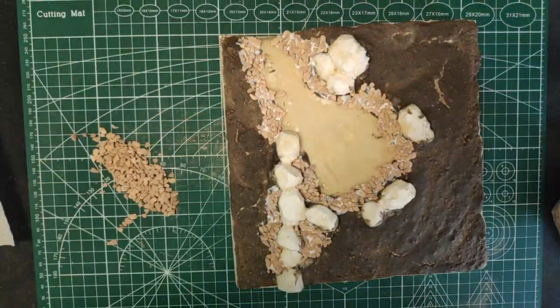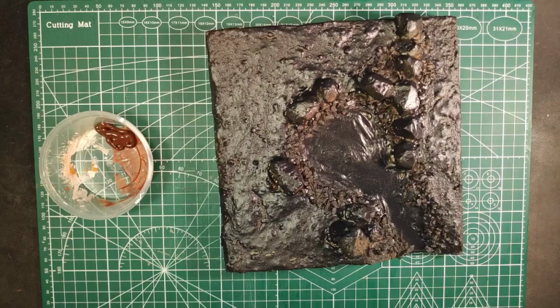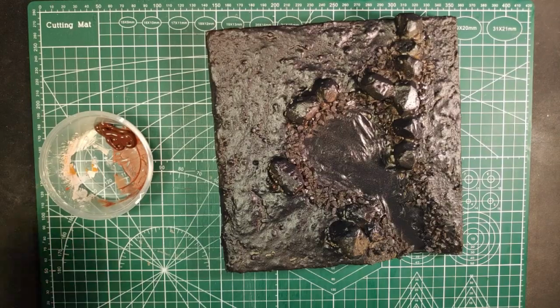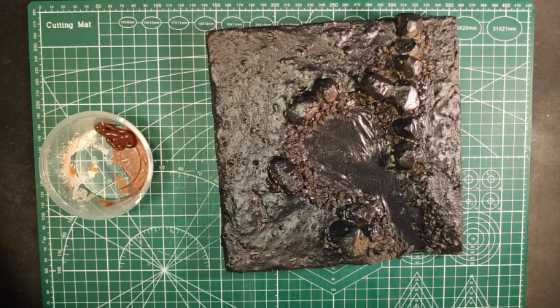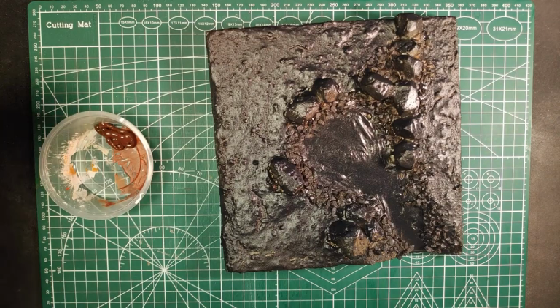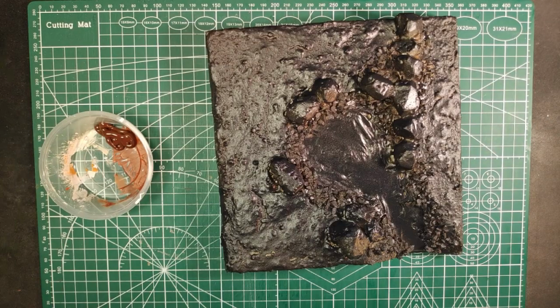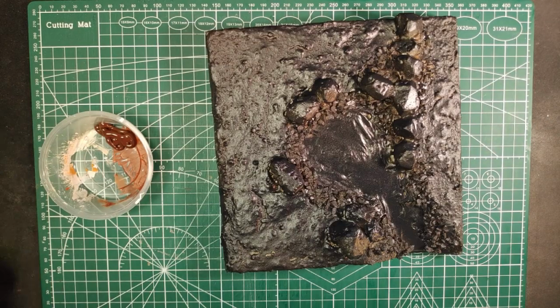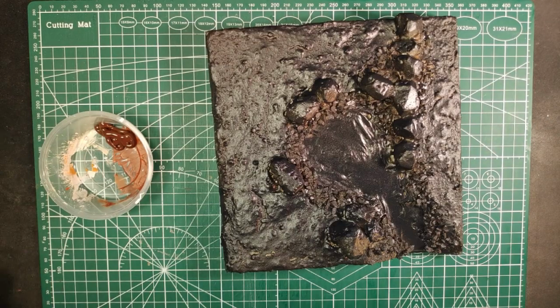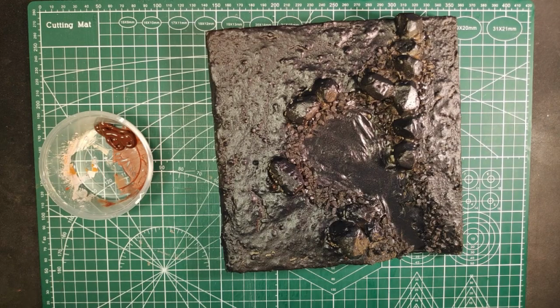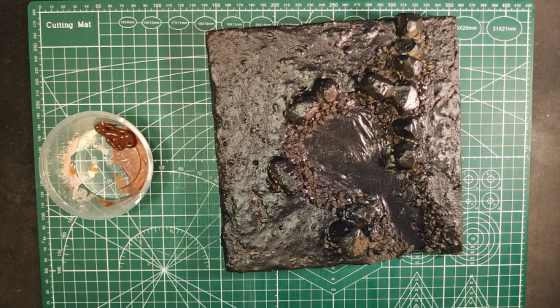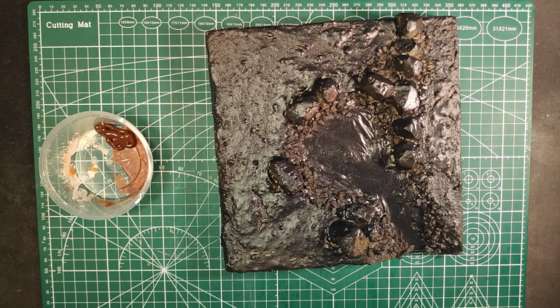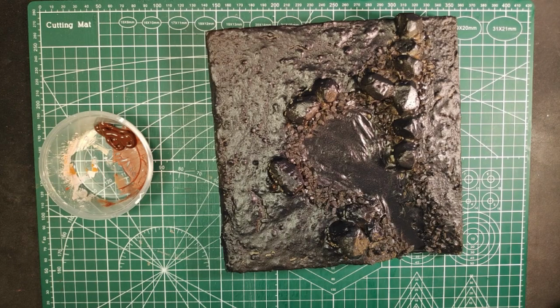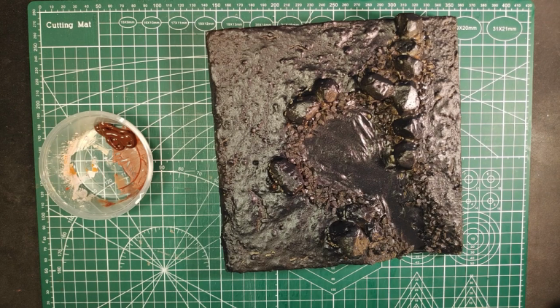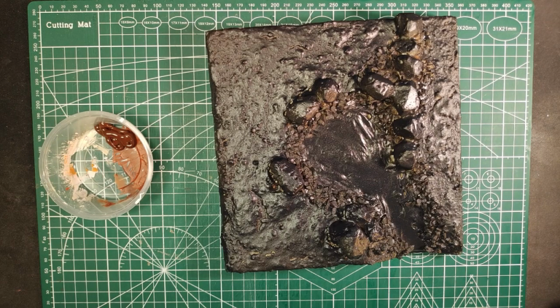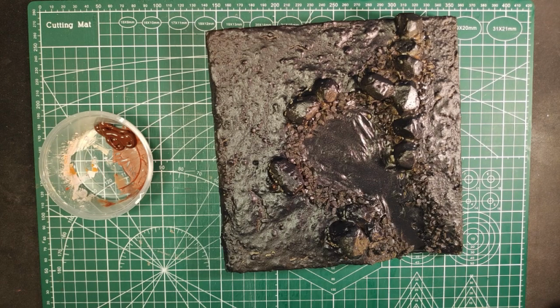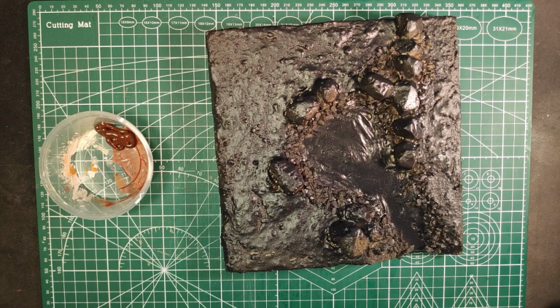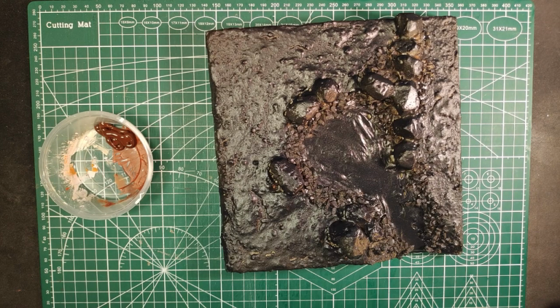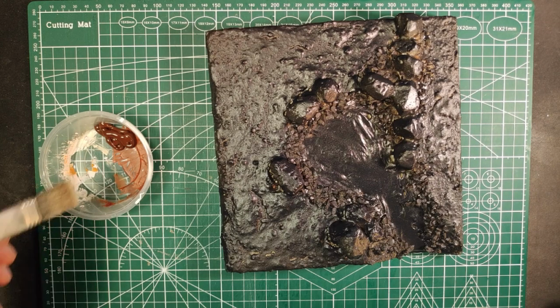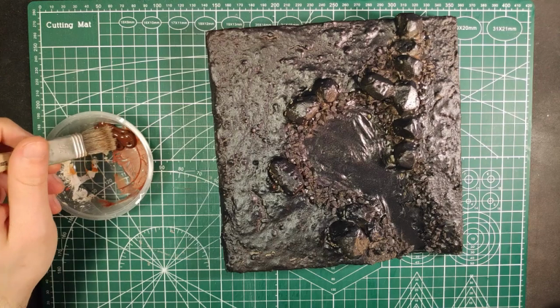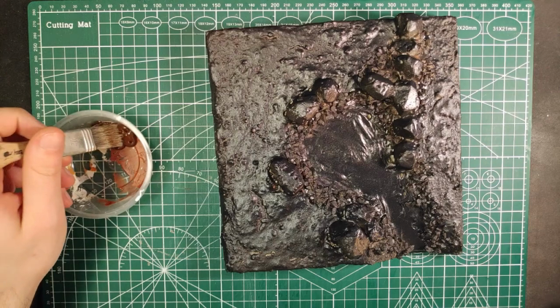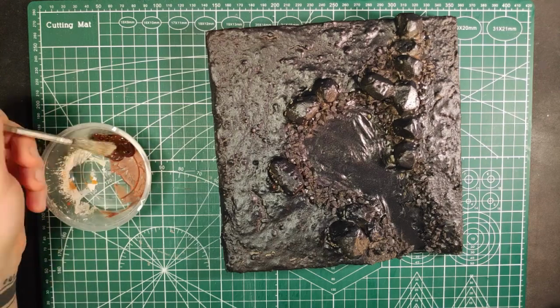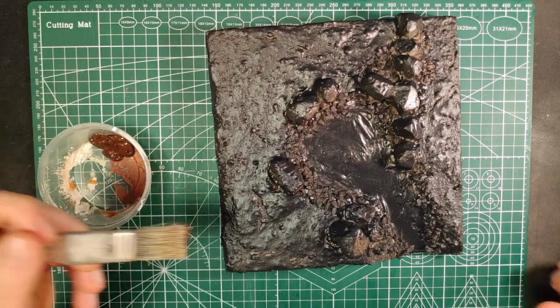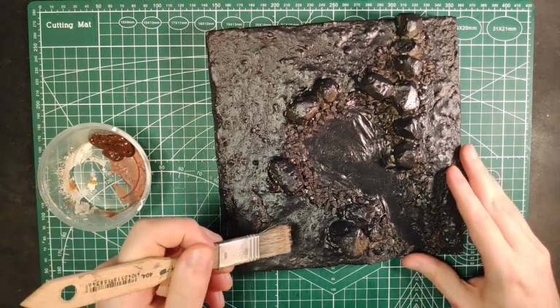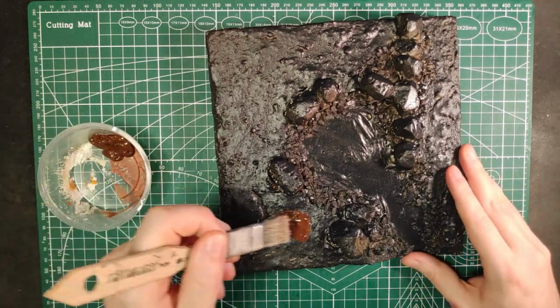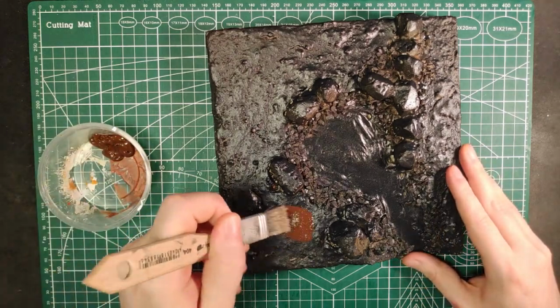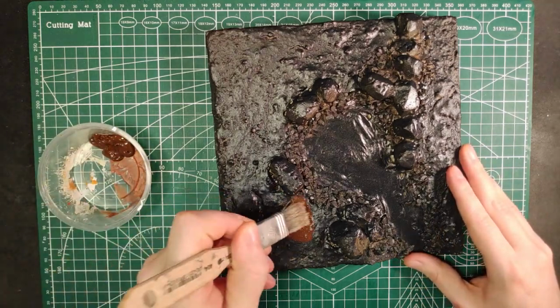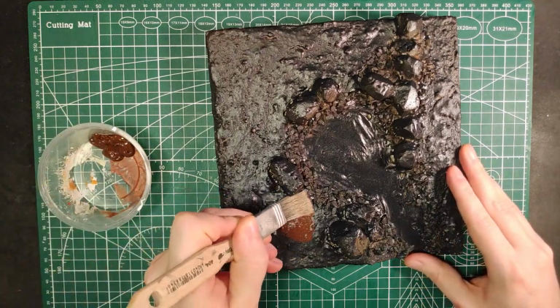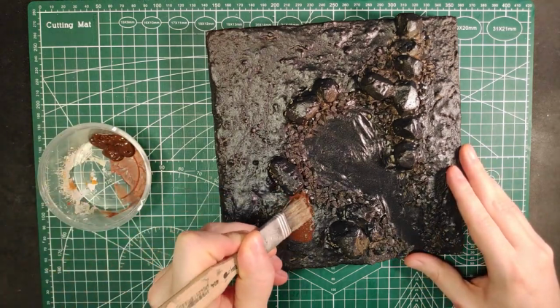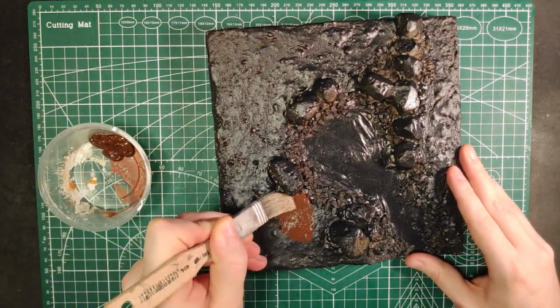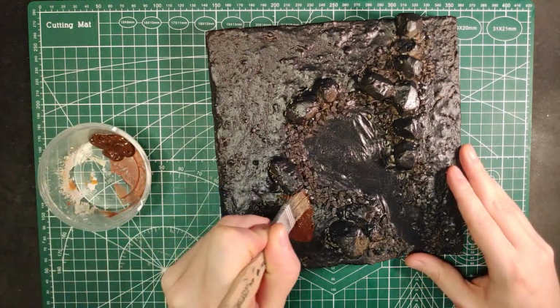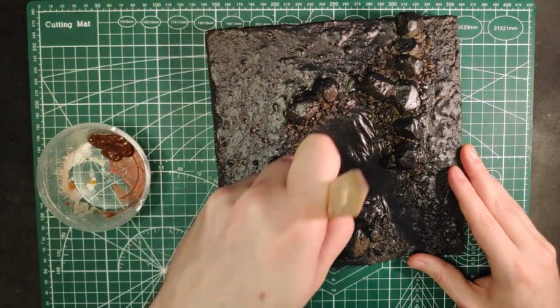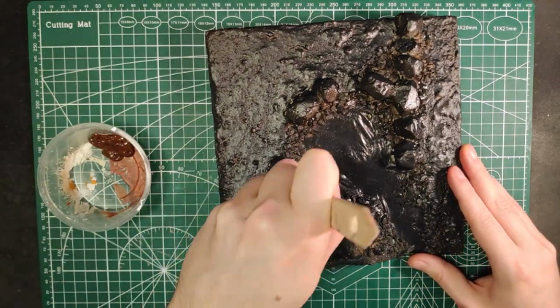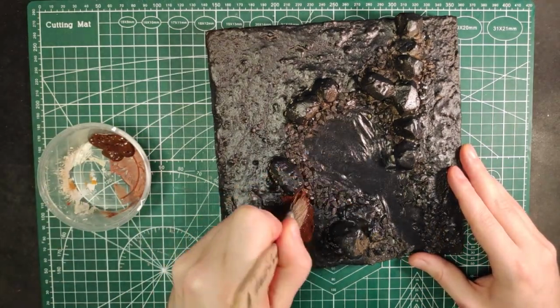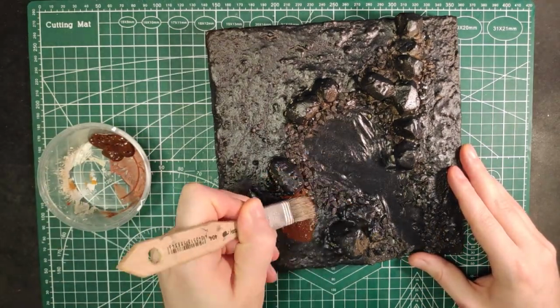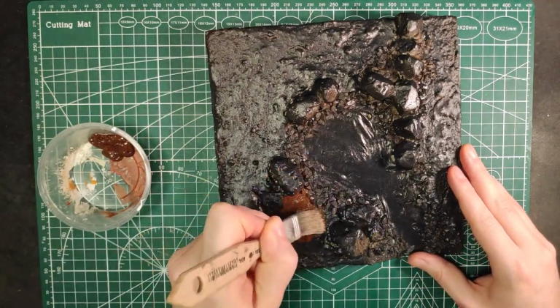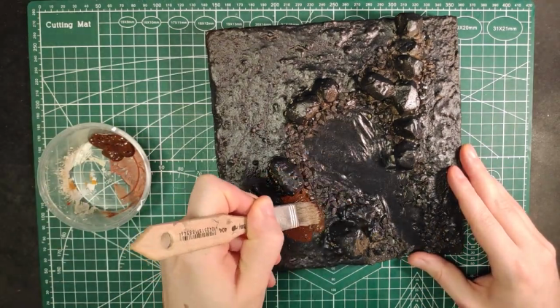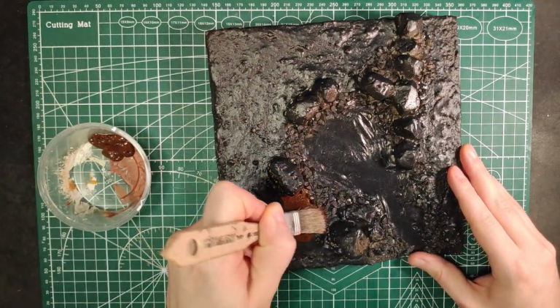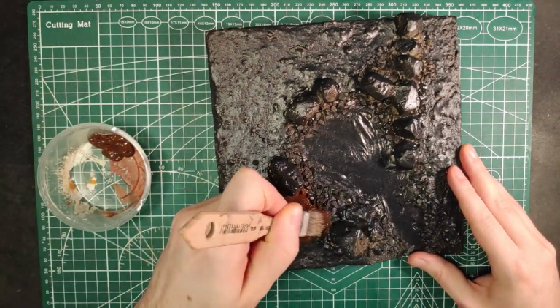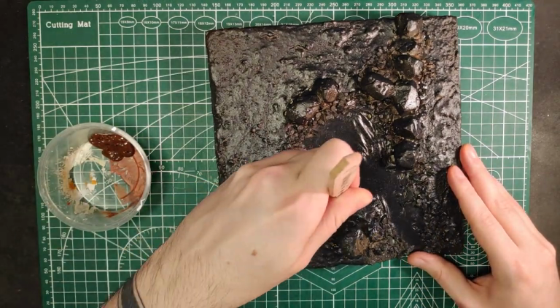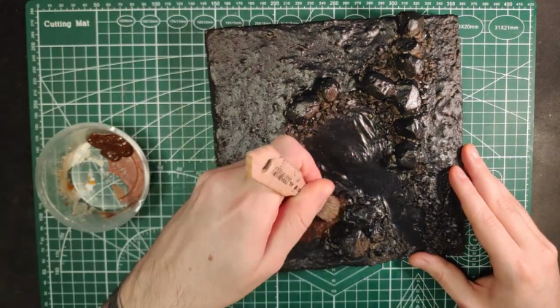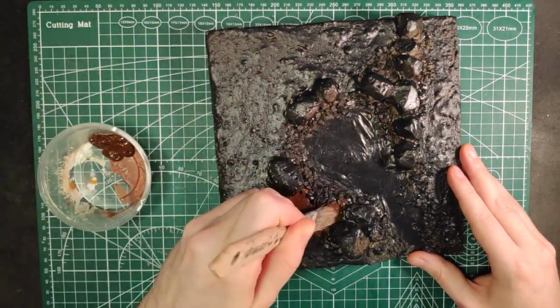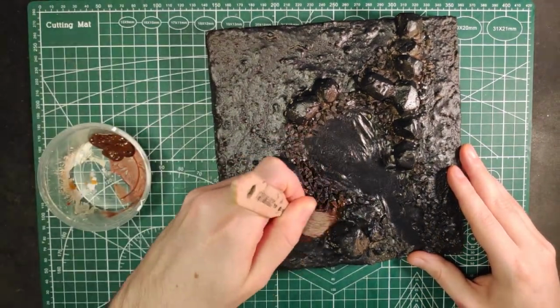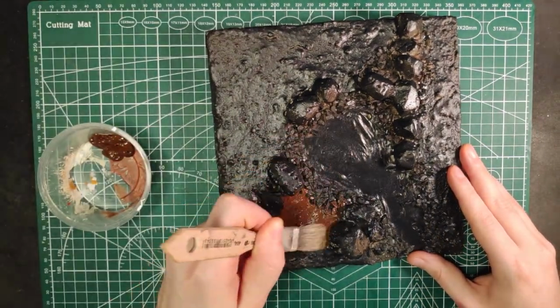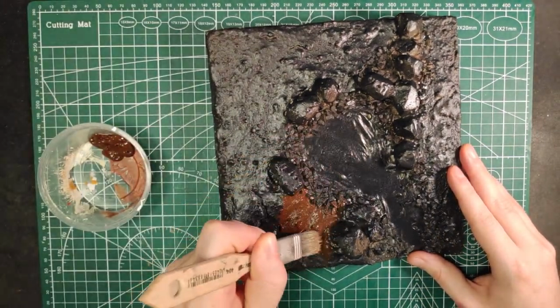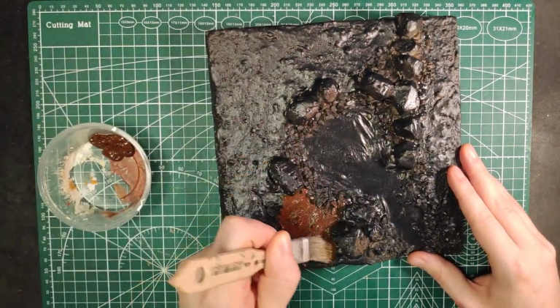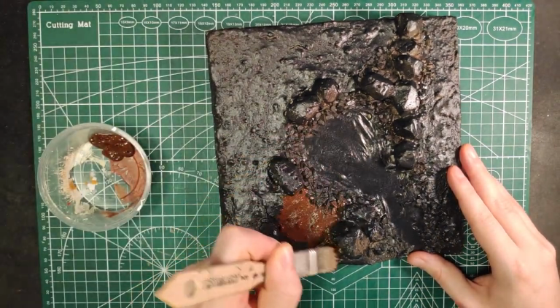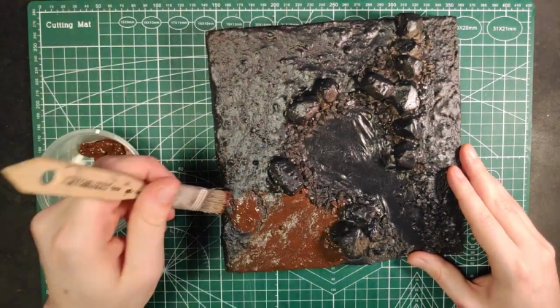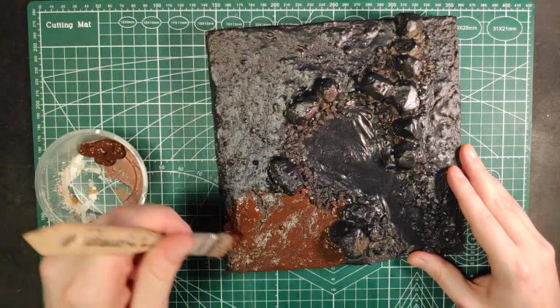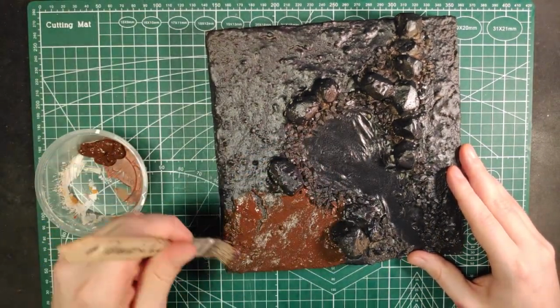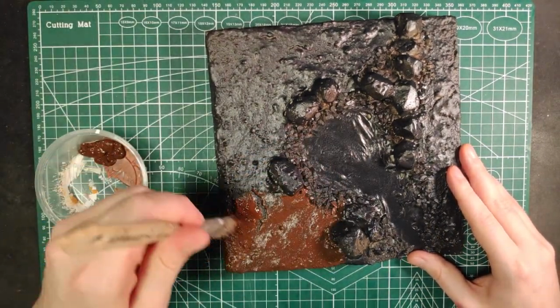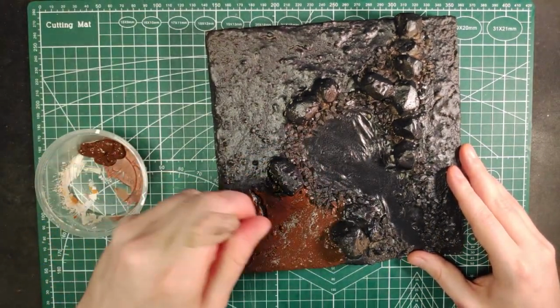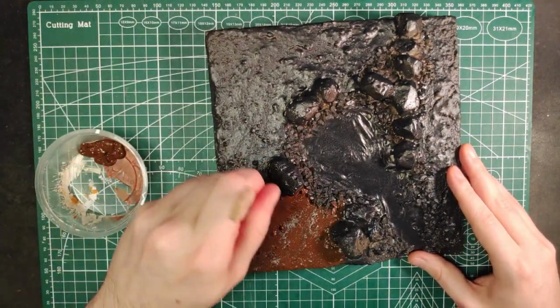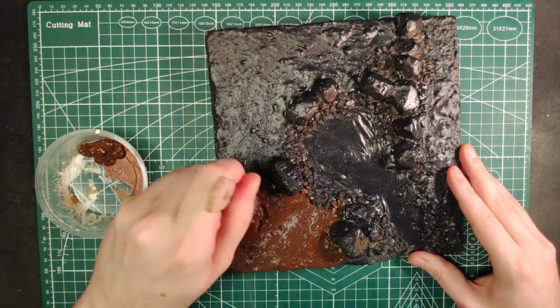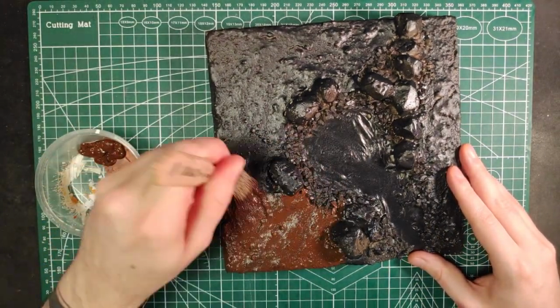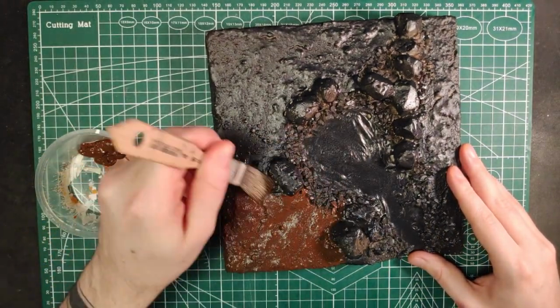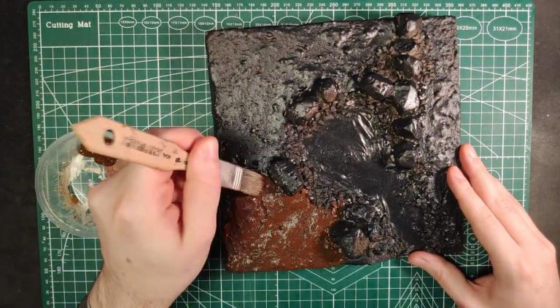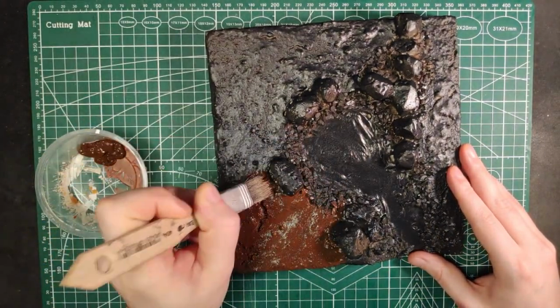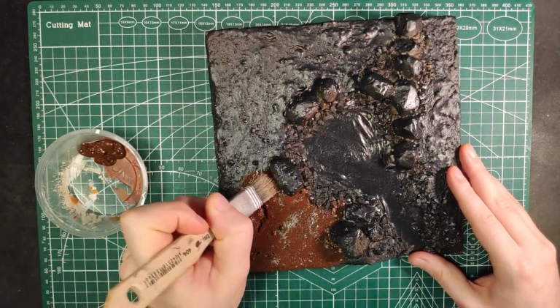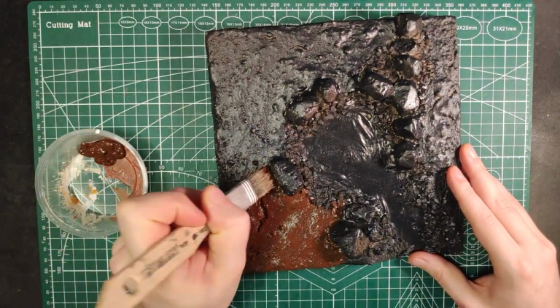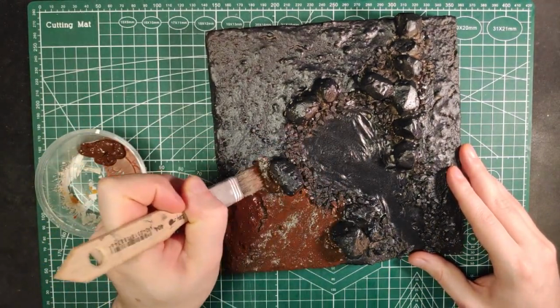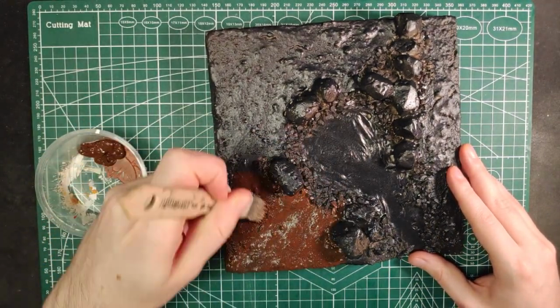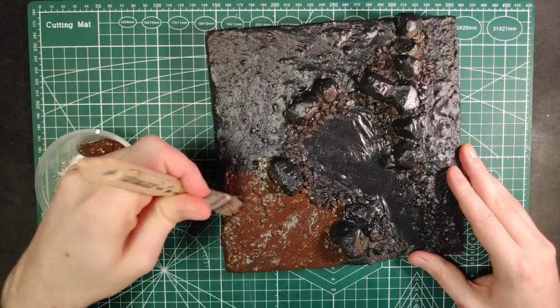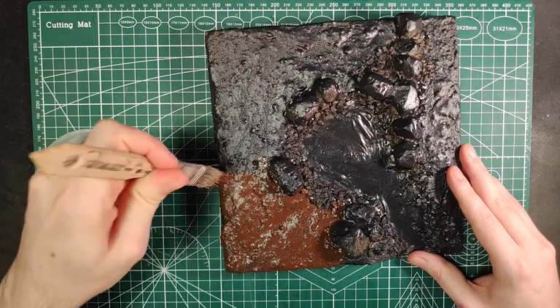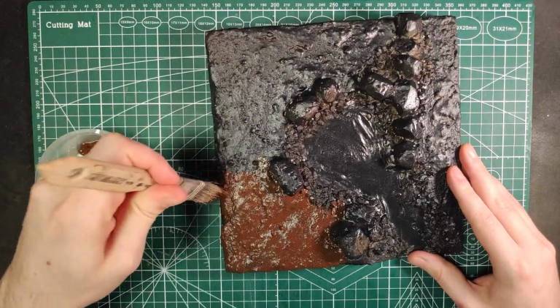After that, we can start our paint job. Start by painting the ground with a deep brown and all the rocks with a light grey.